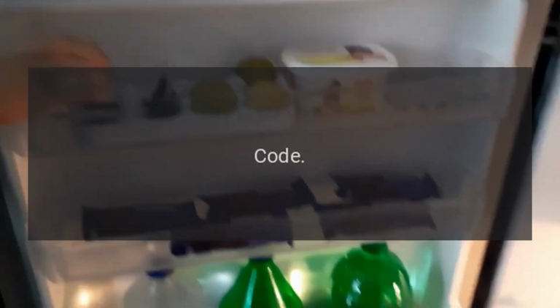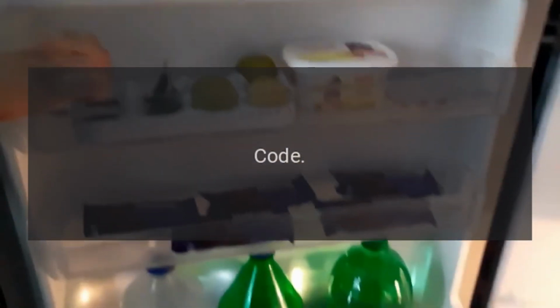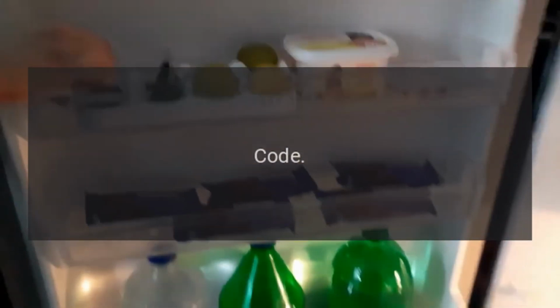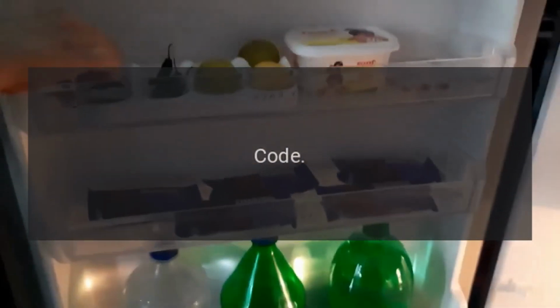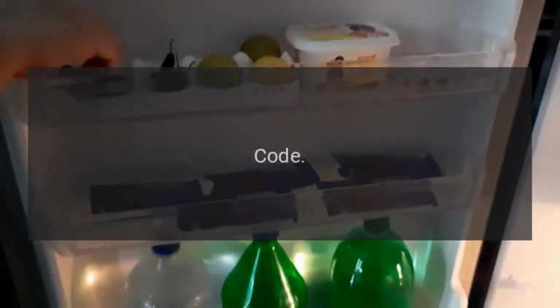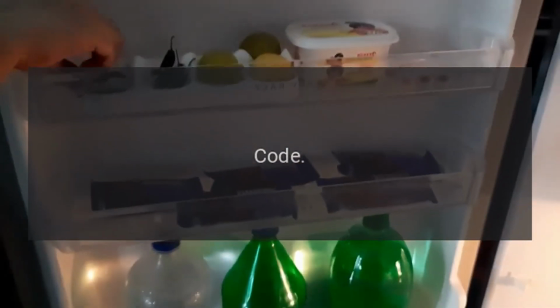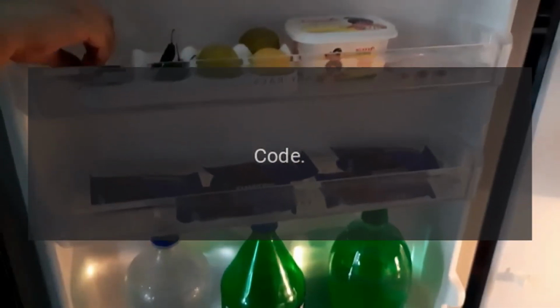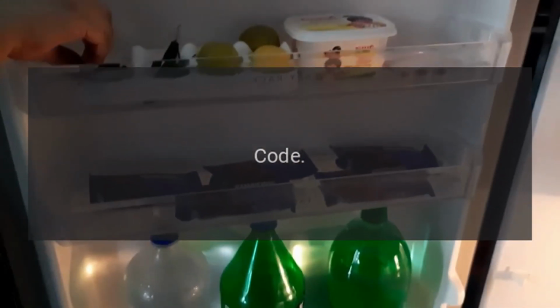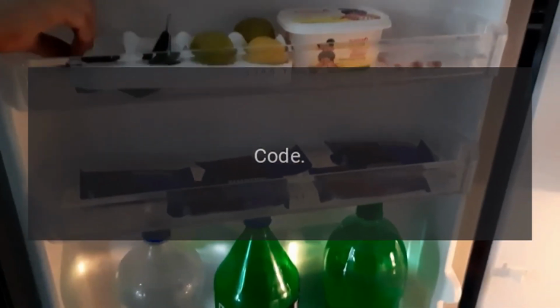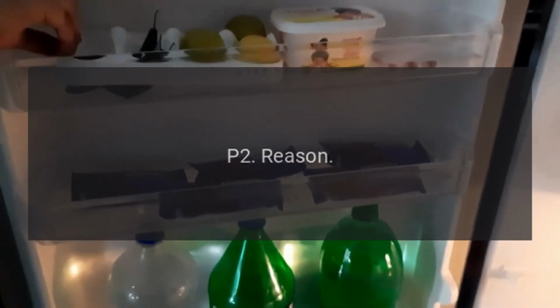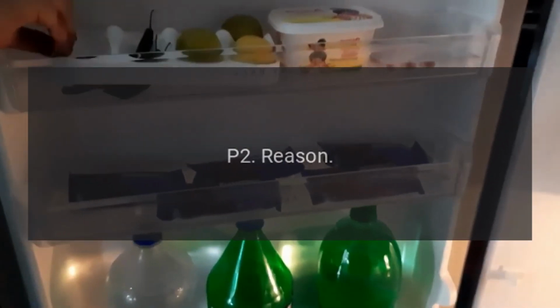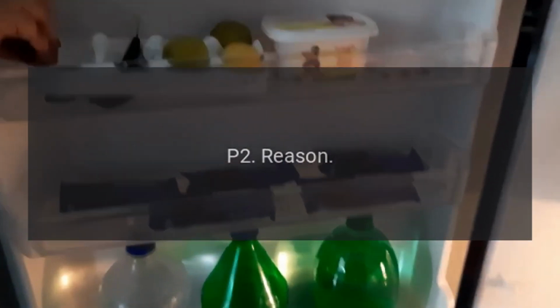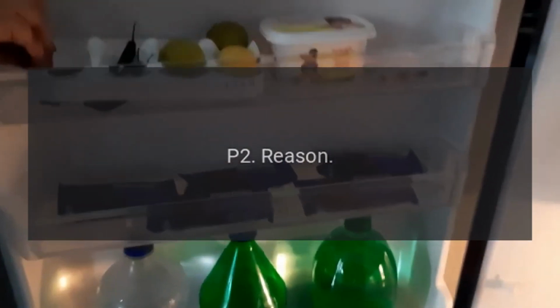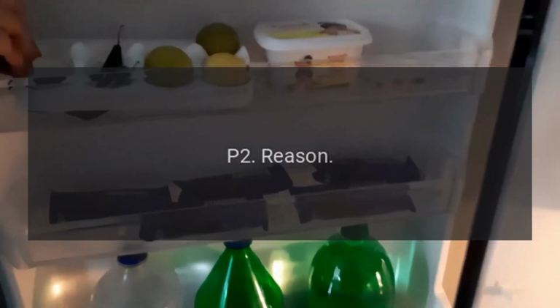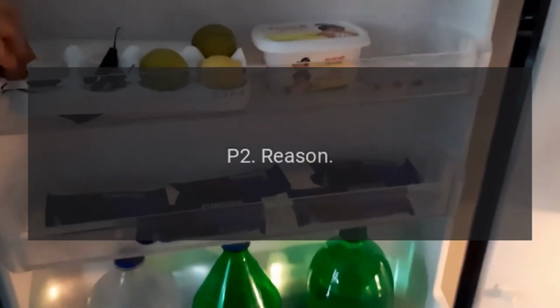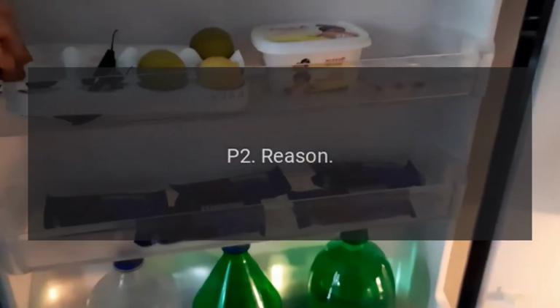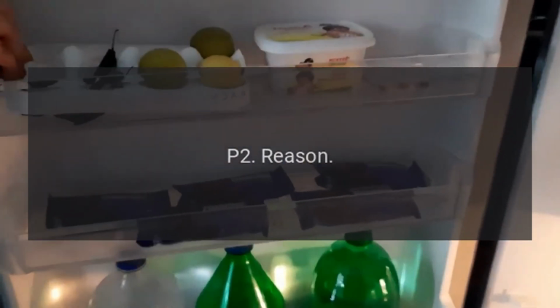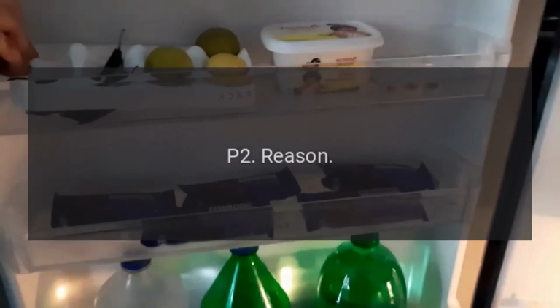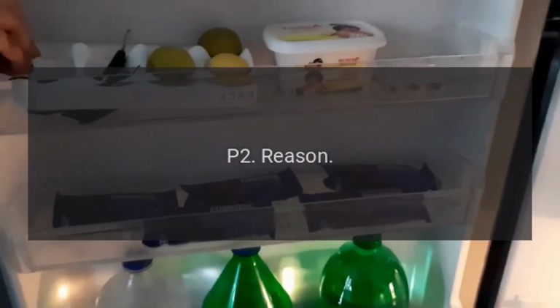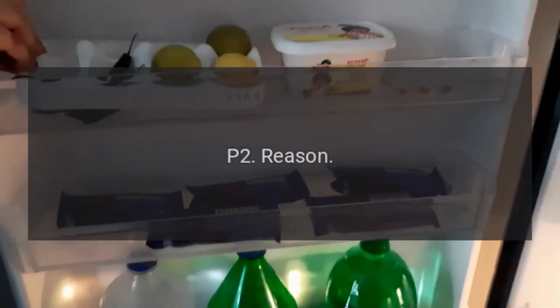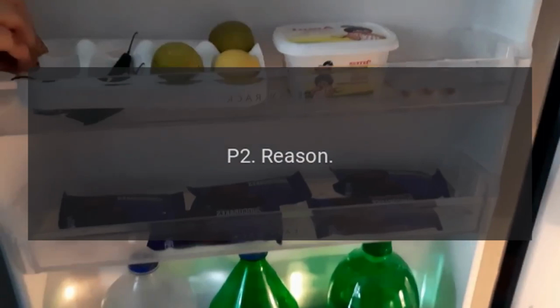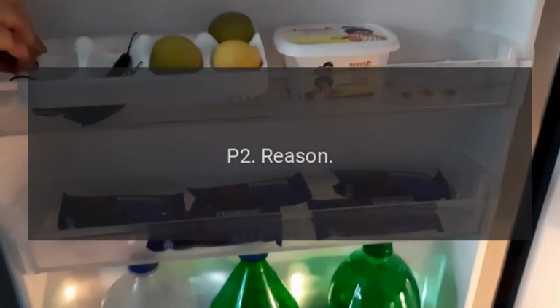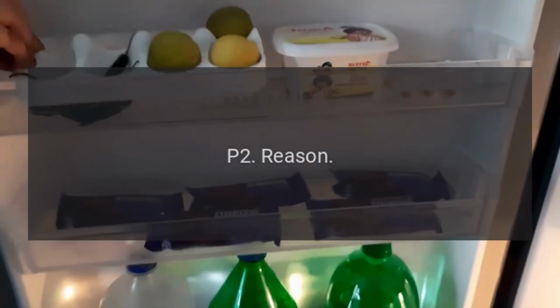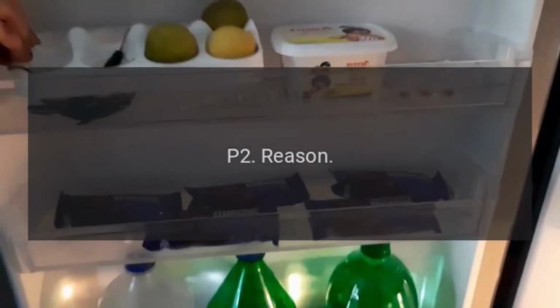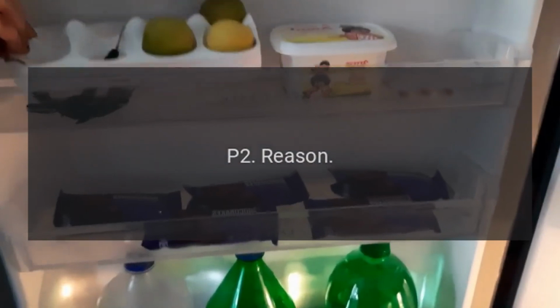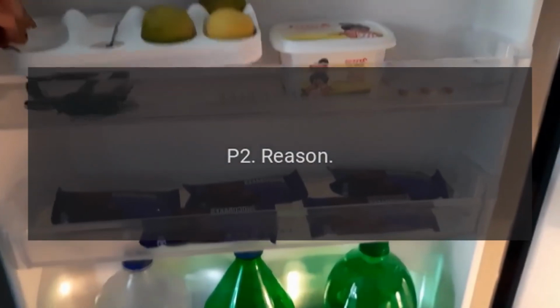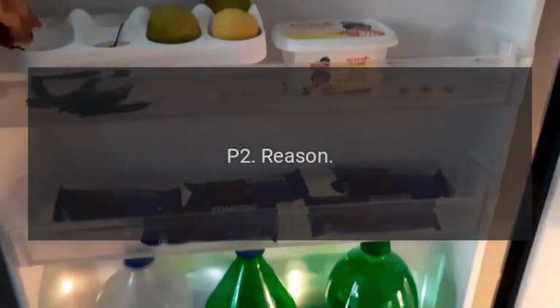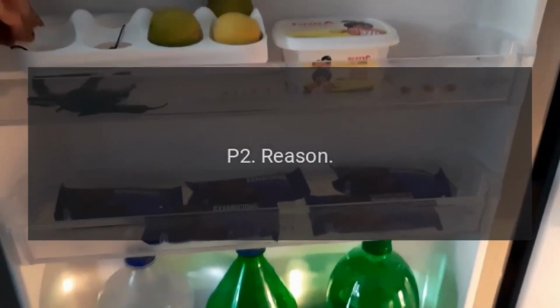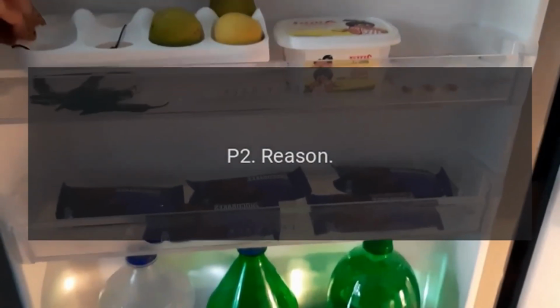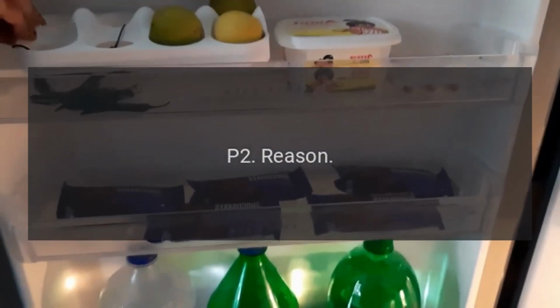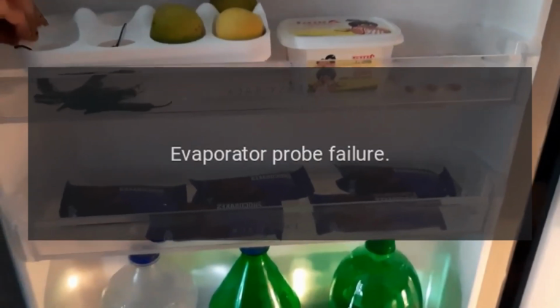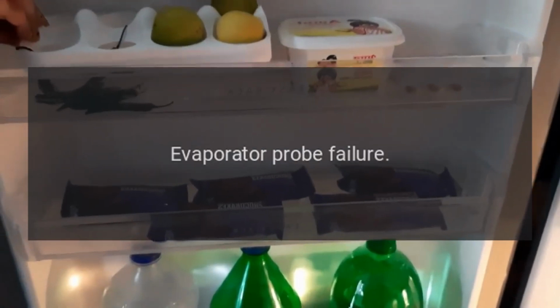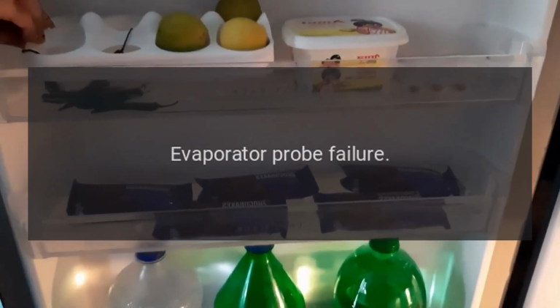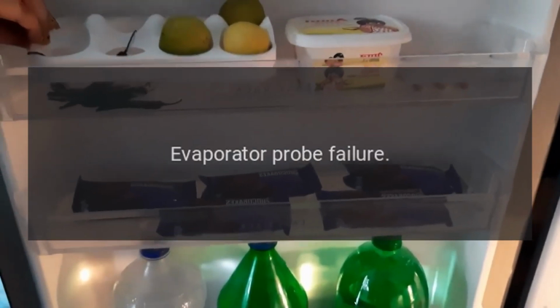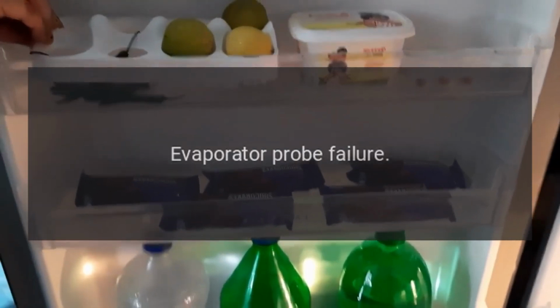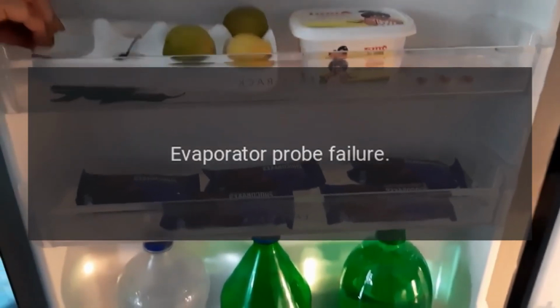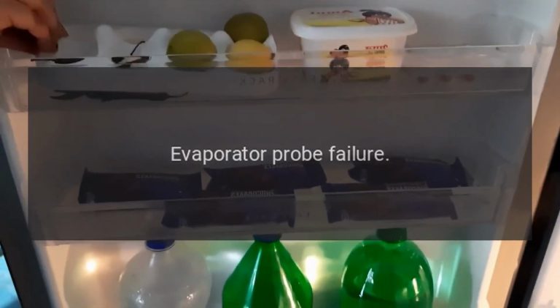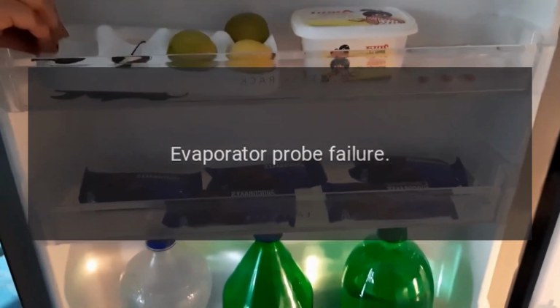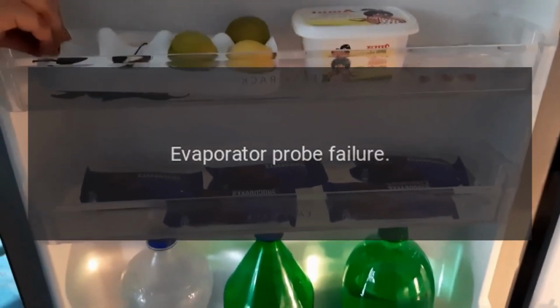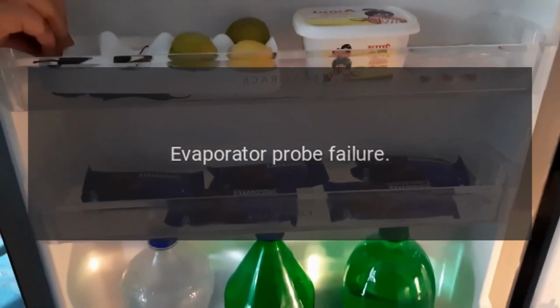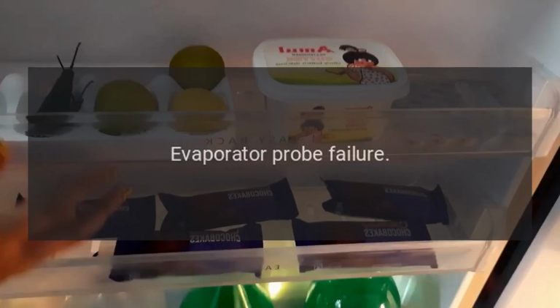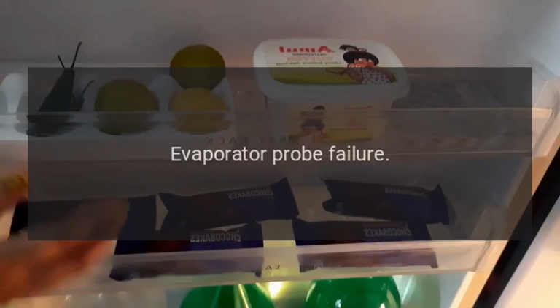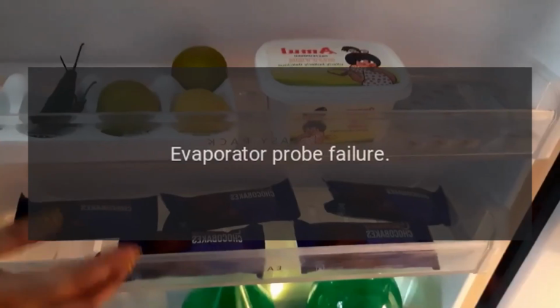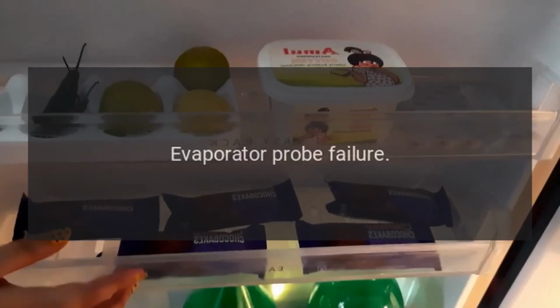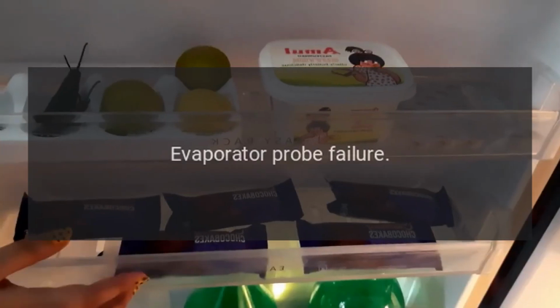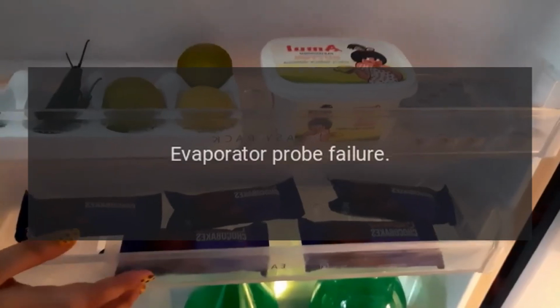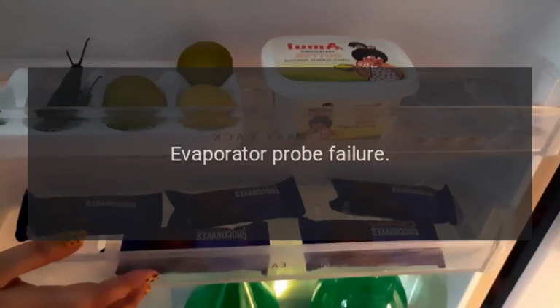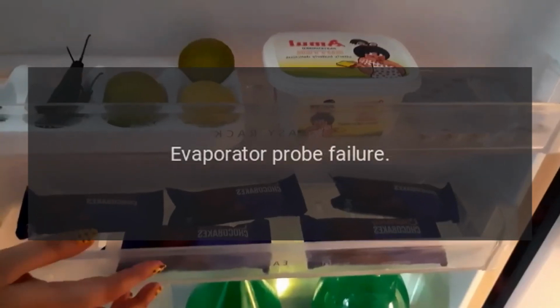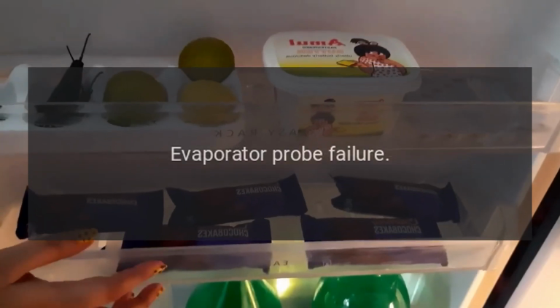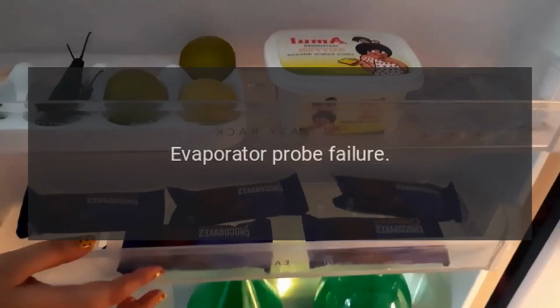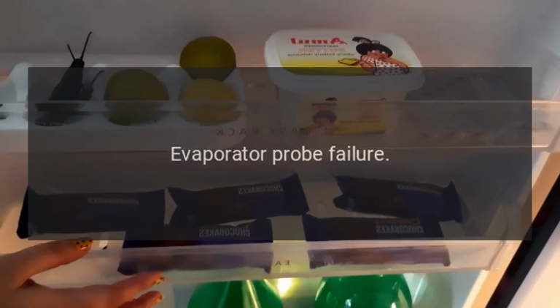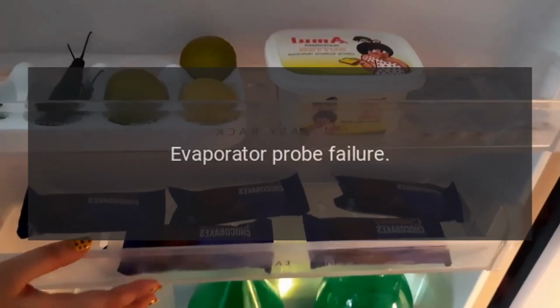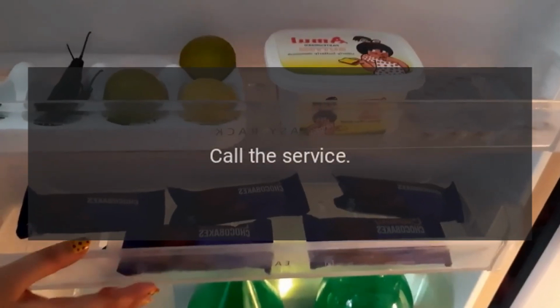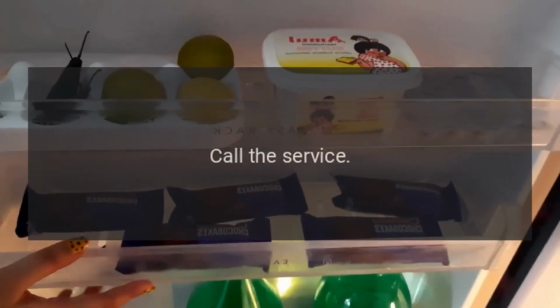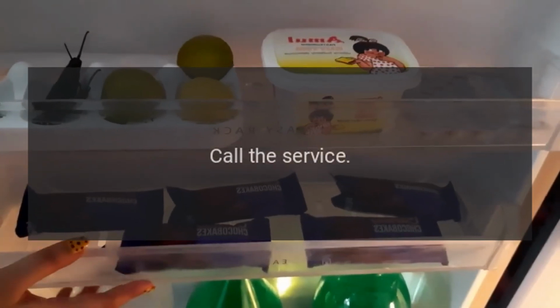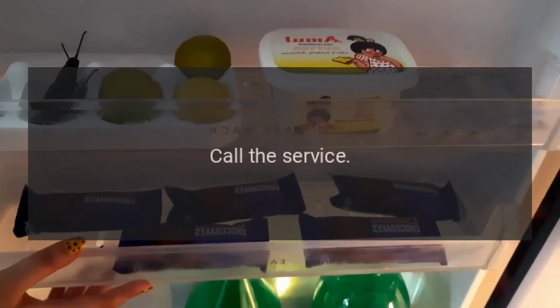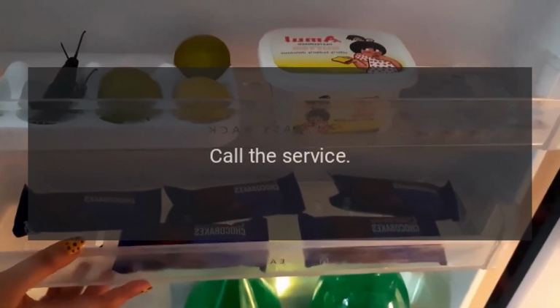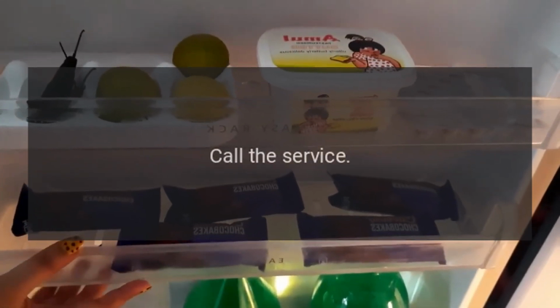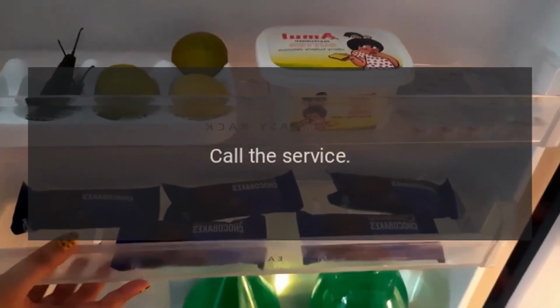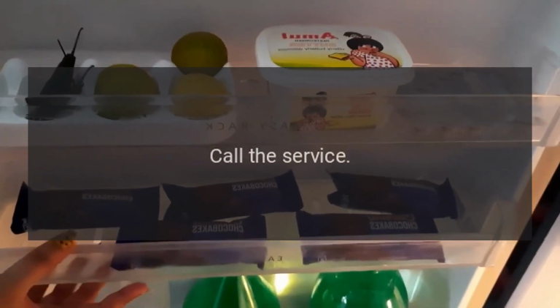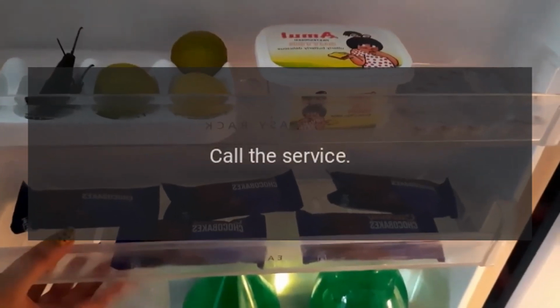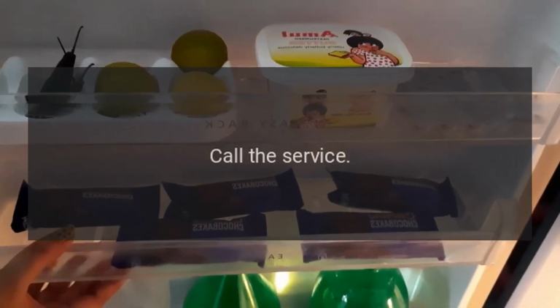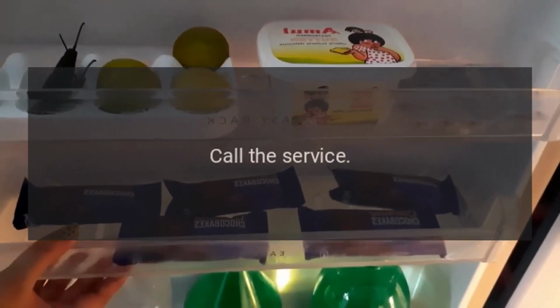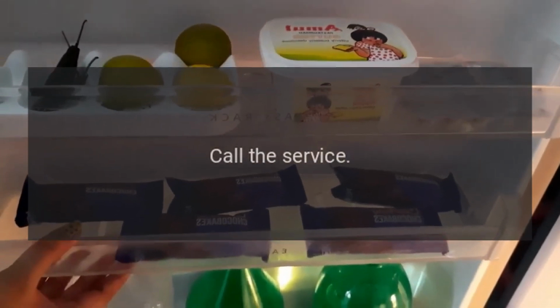Error Code P2 — Reason: Evaporator Probe Failure. Call the service.